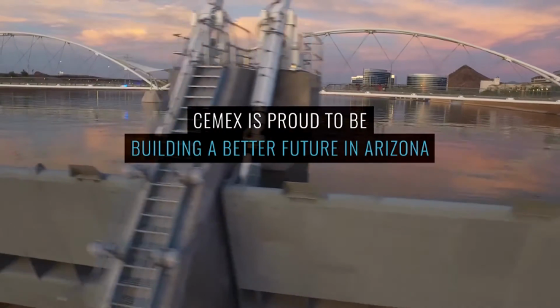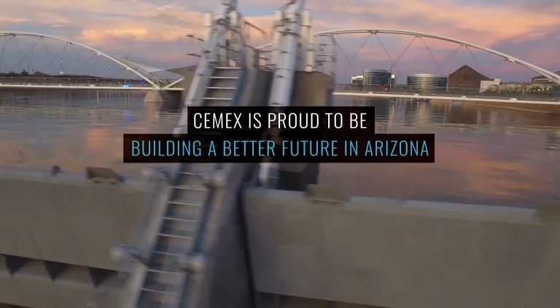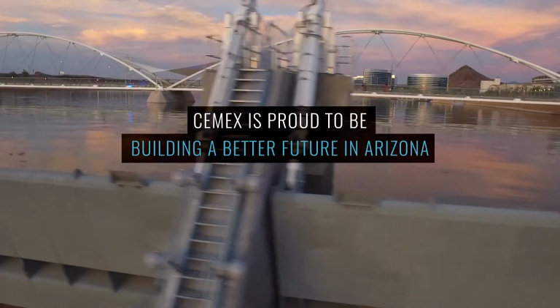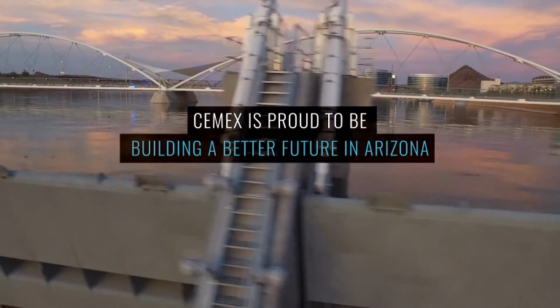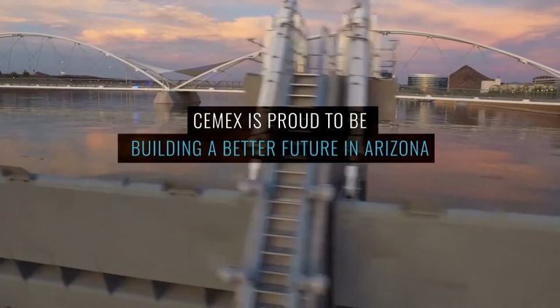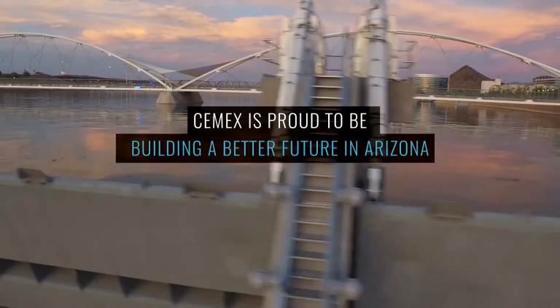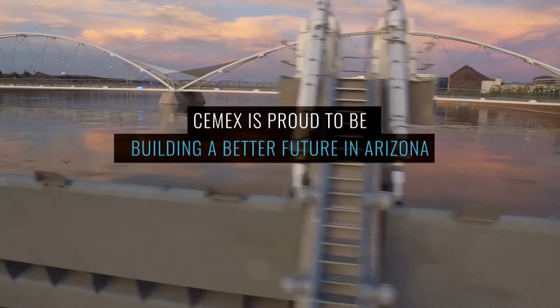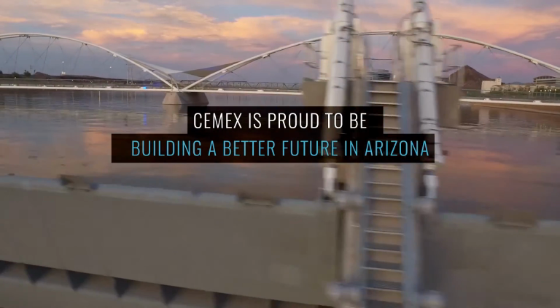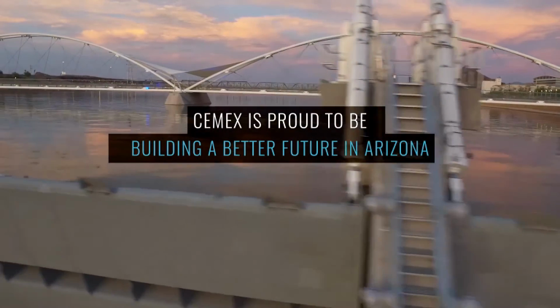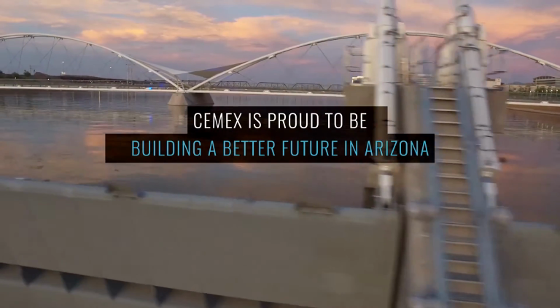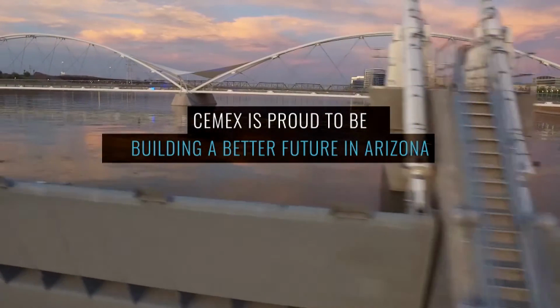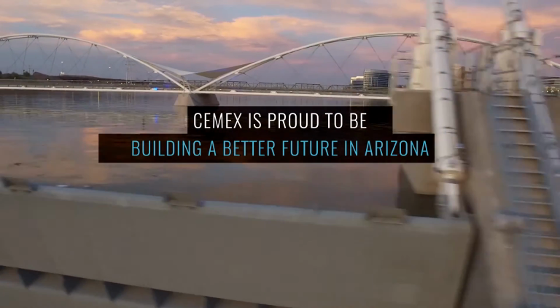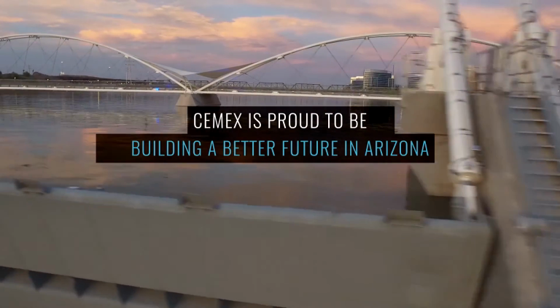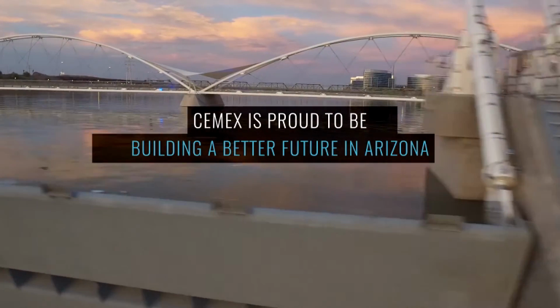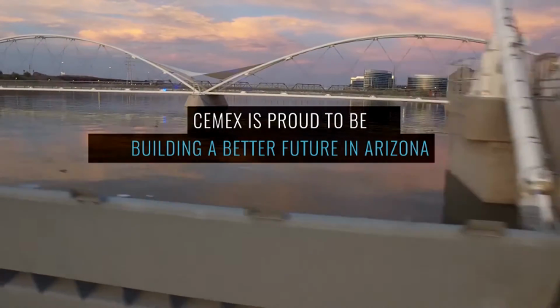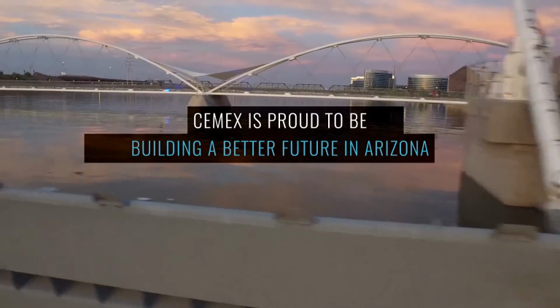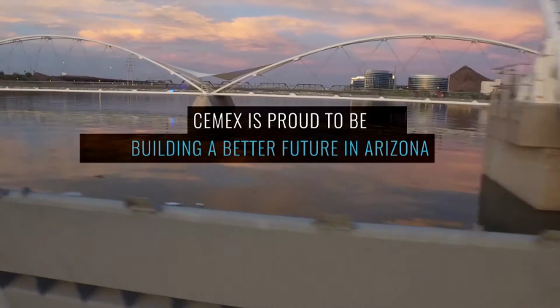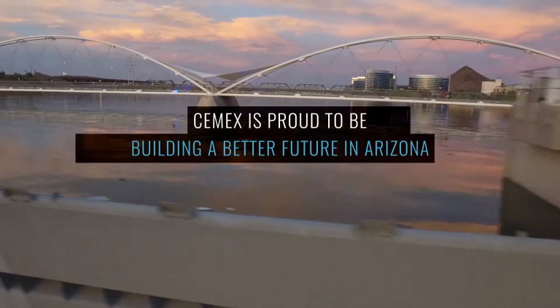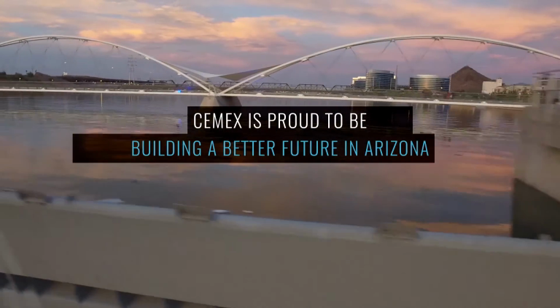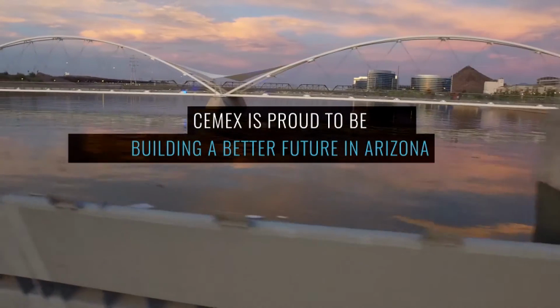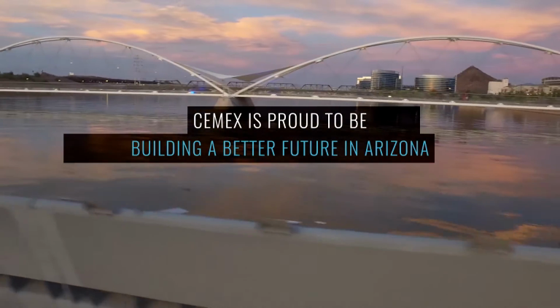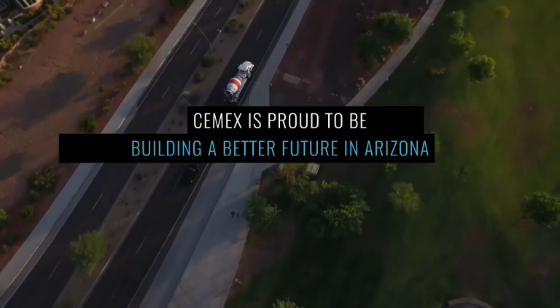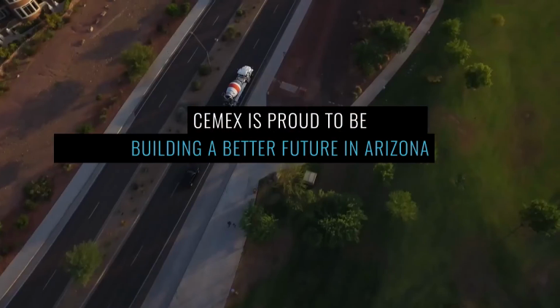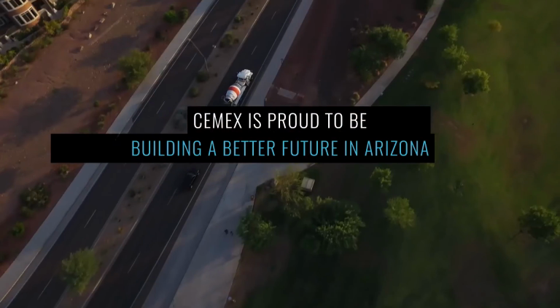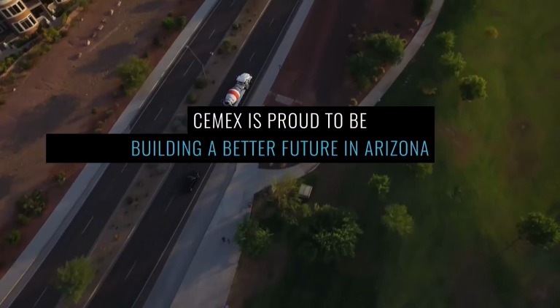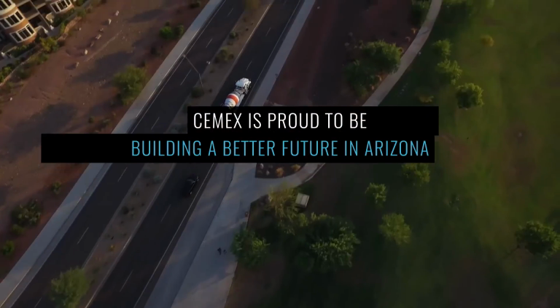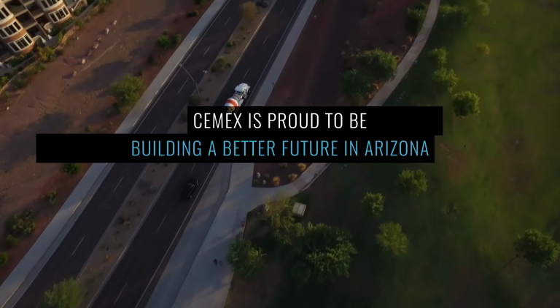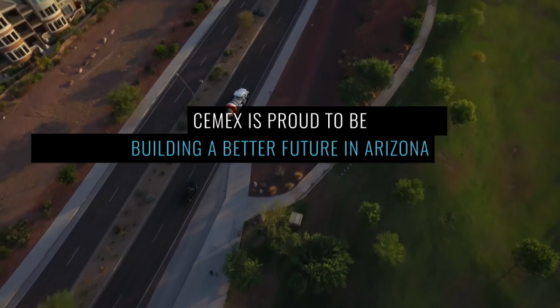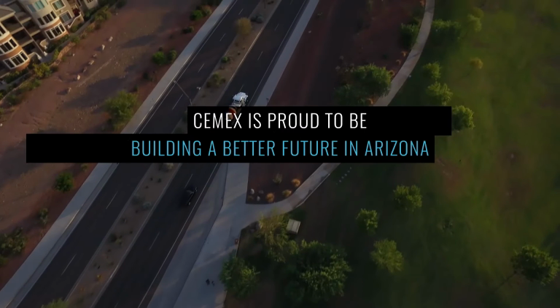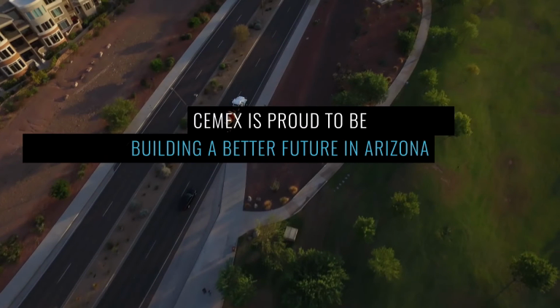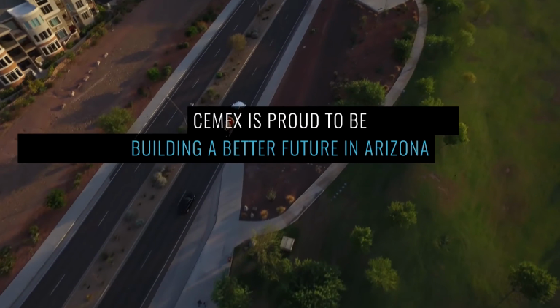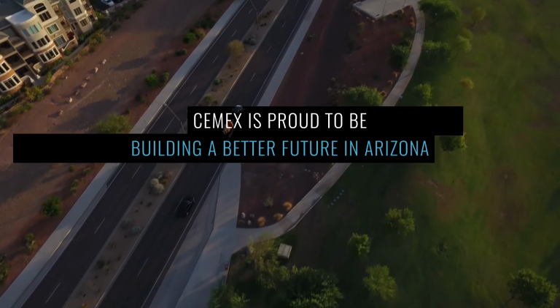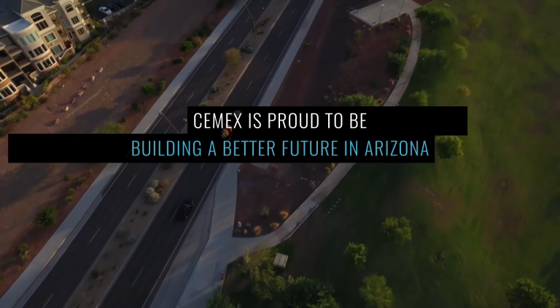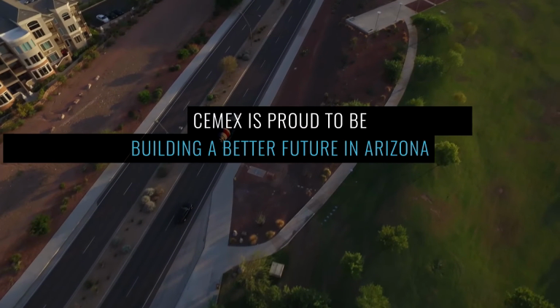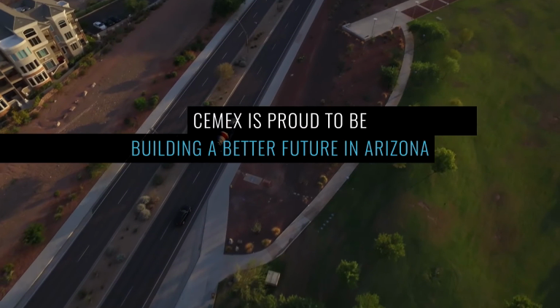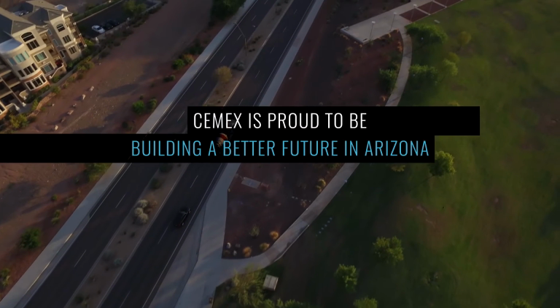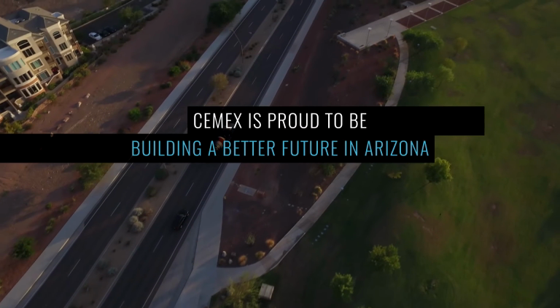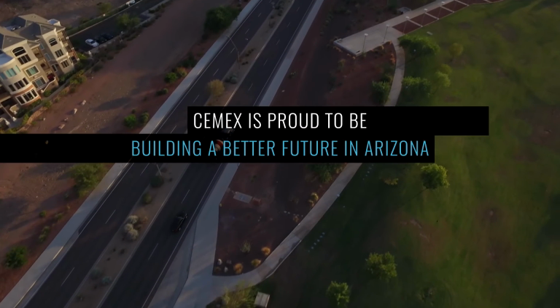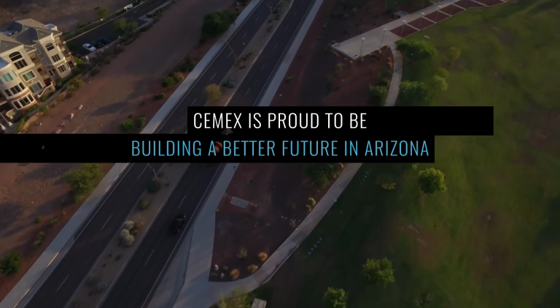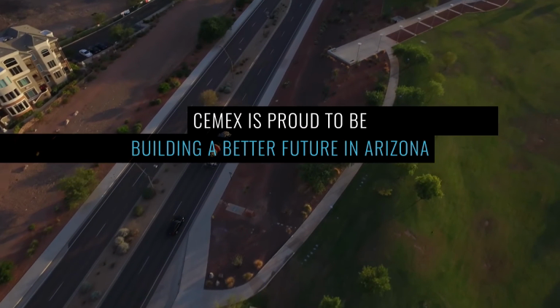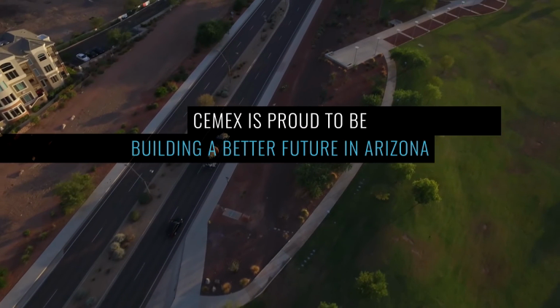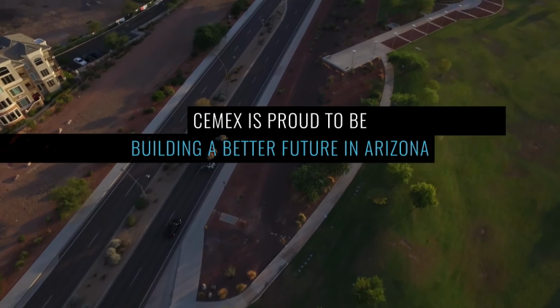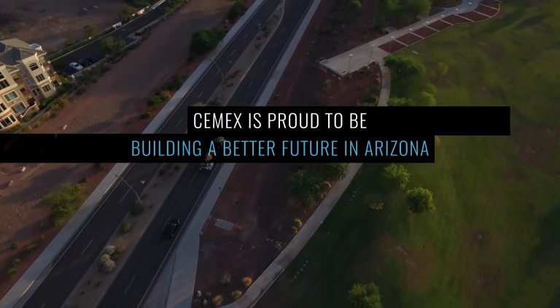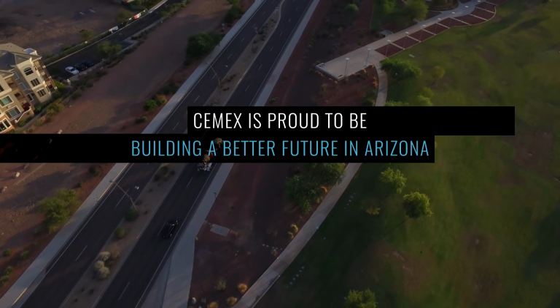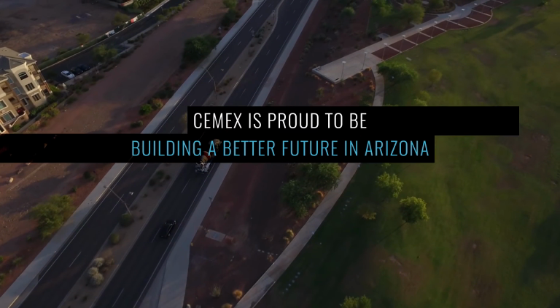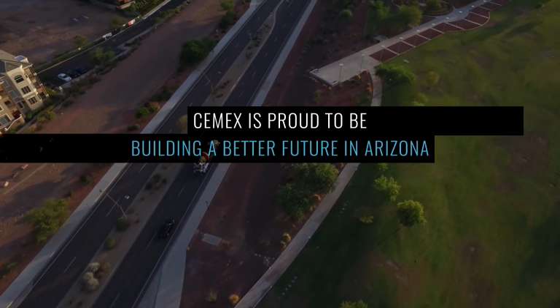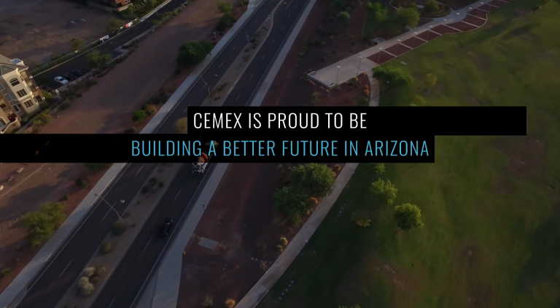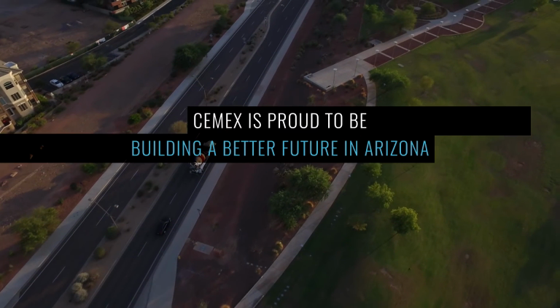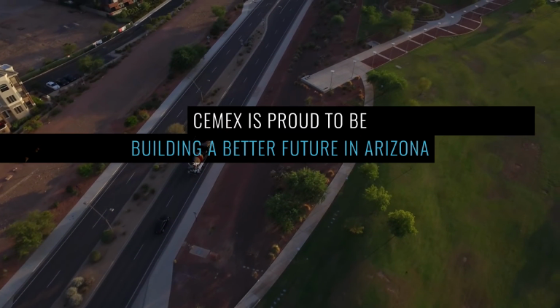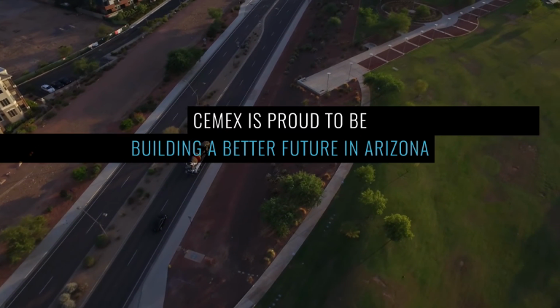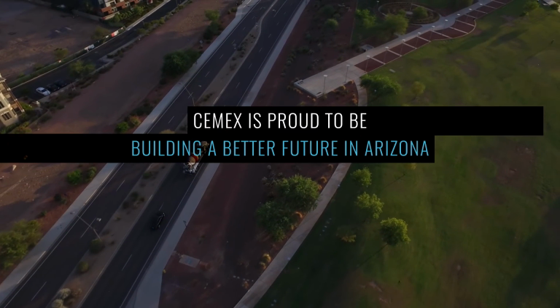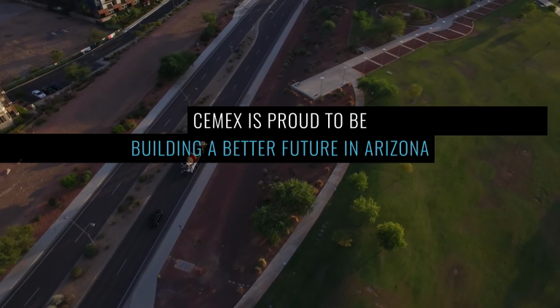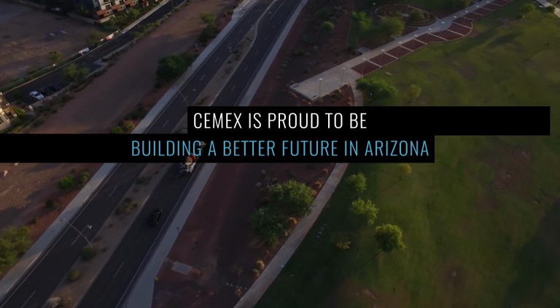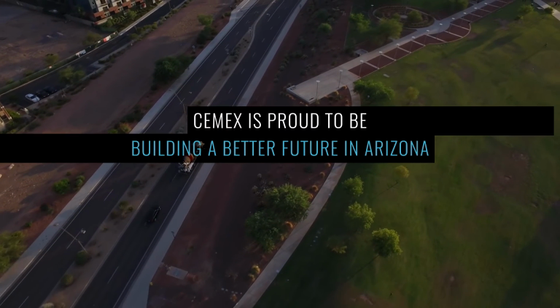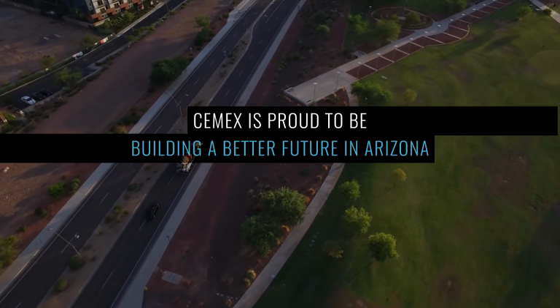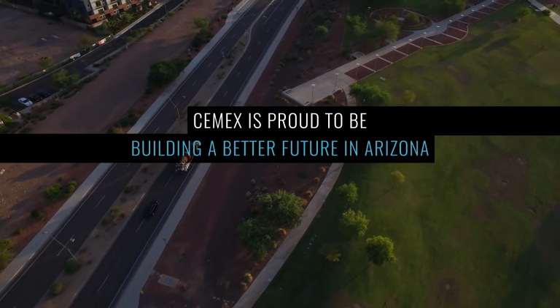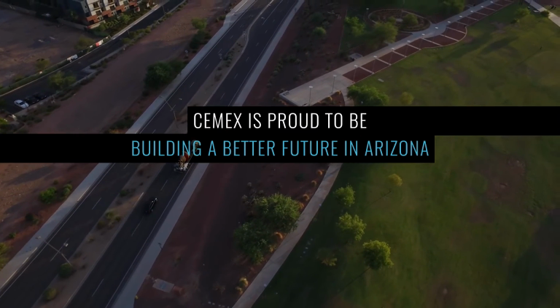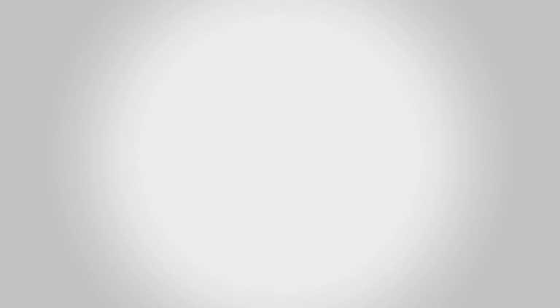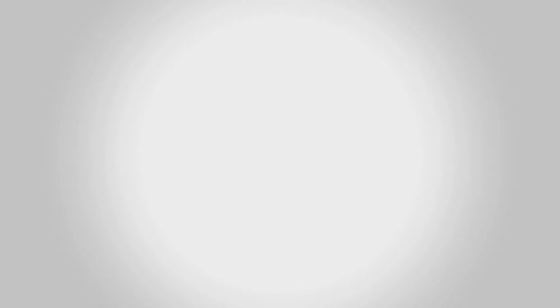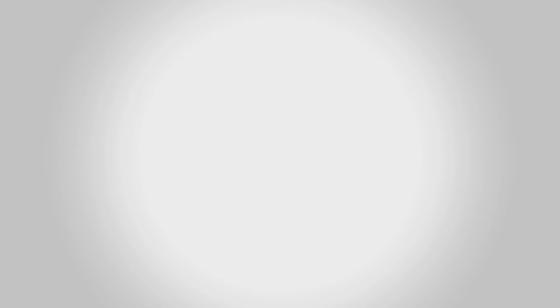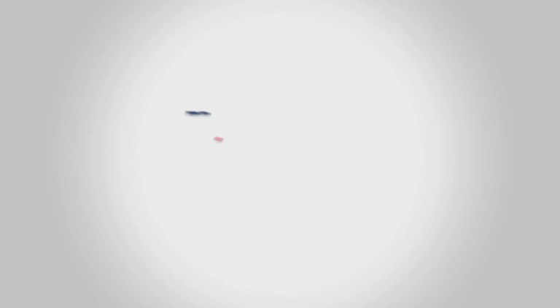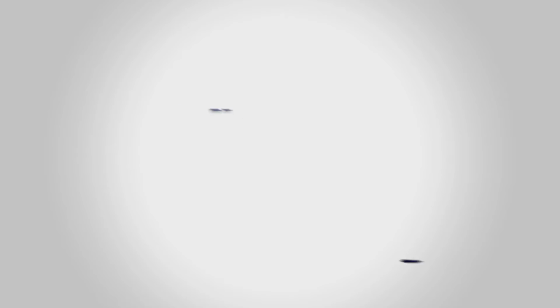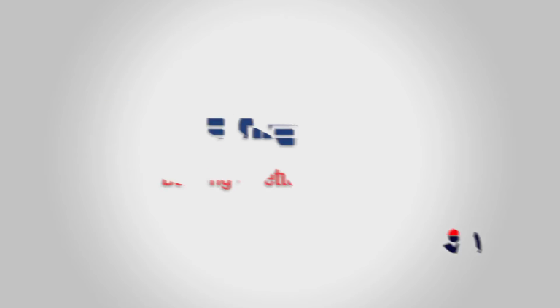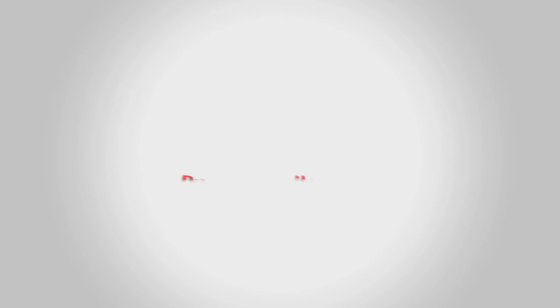PCL is proud to partner with CMEX to complete this project that benefits the city of Tempe and the state of Arizona.